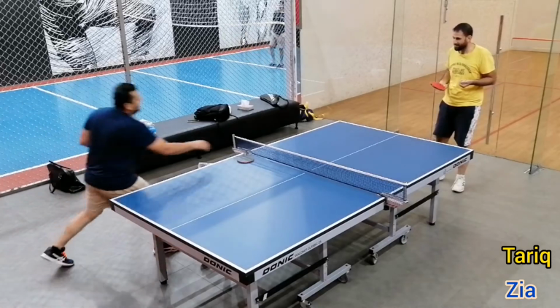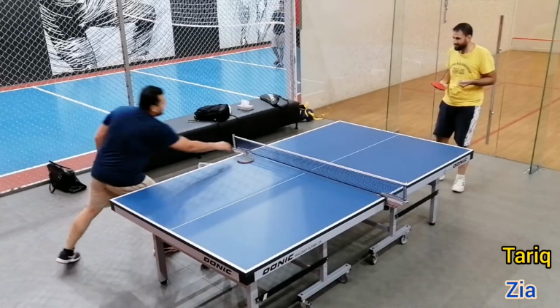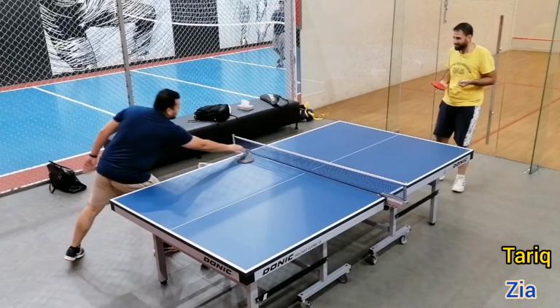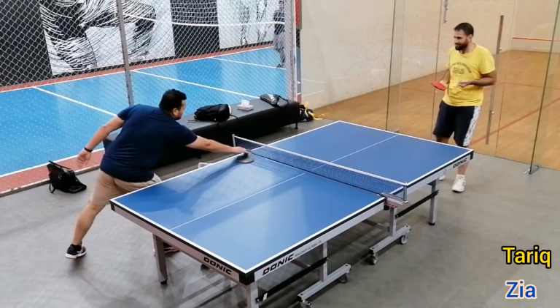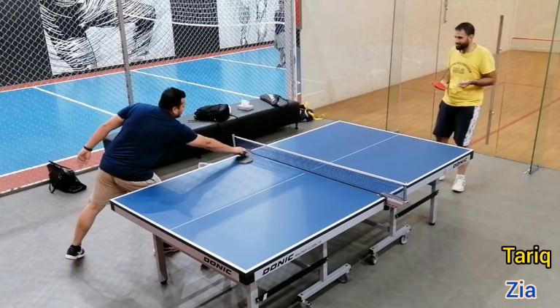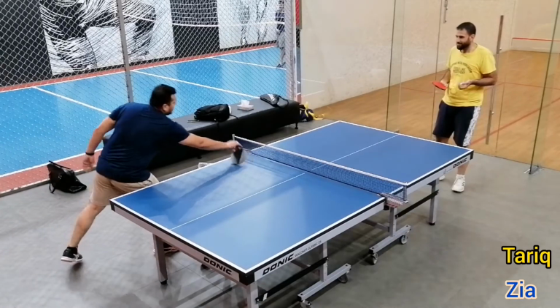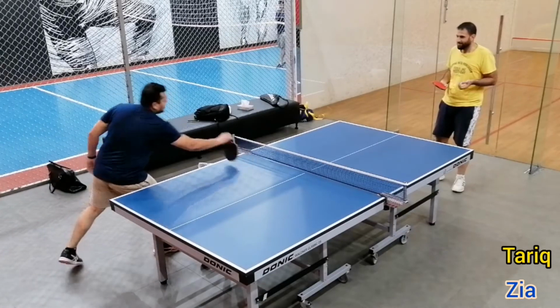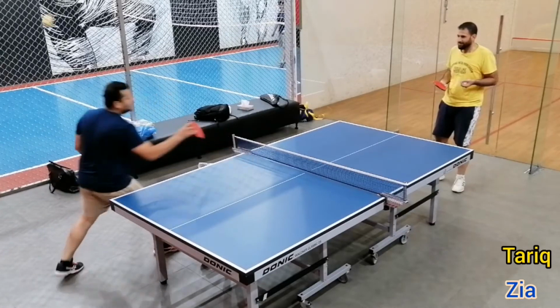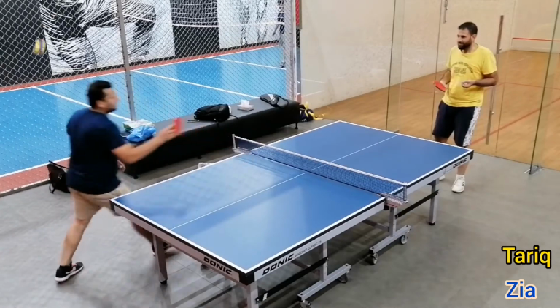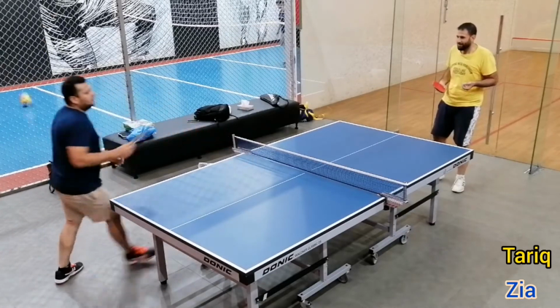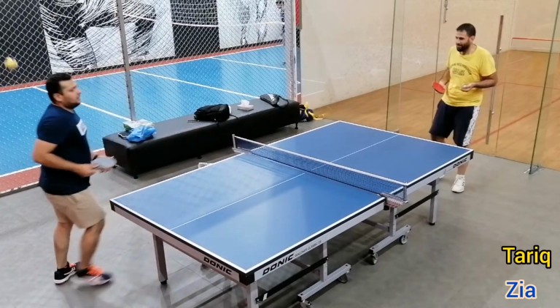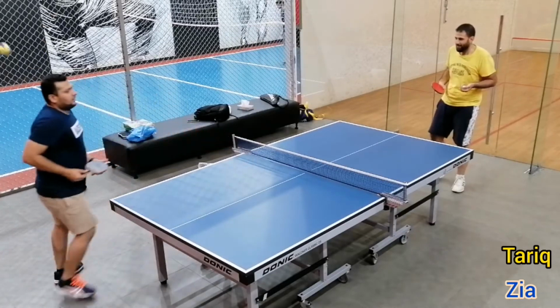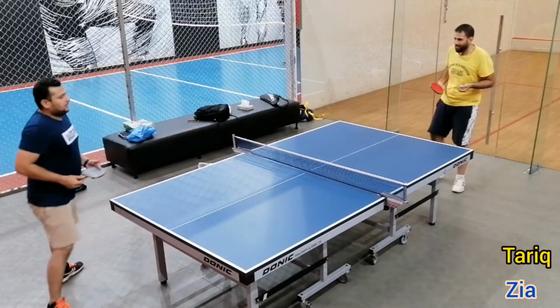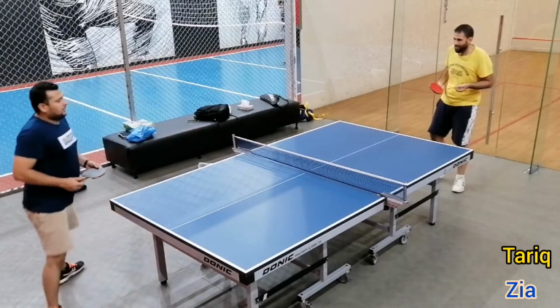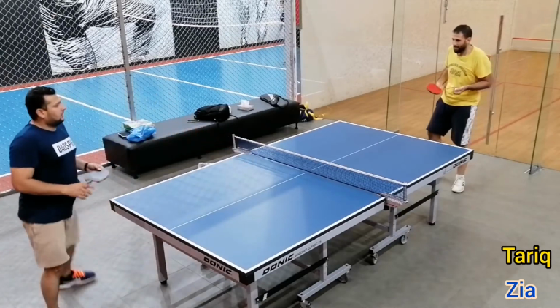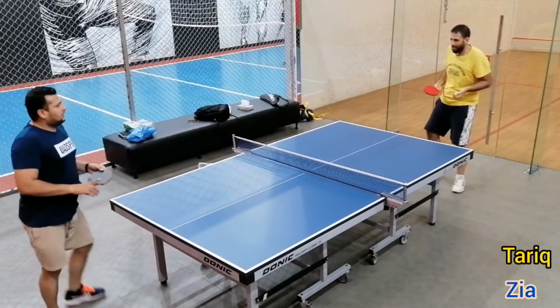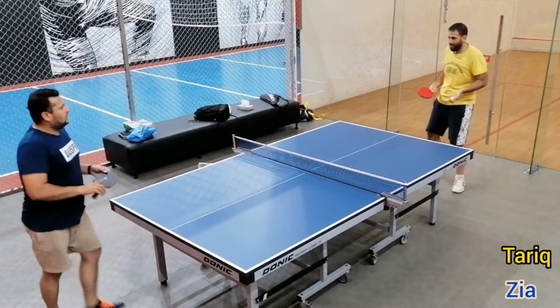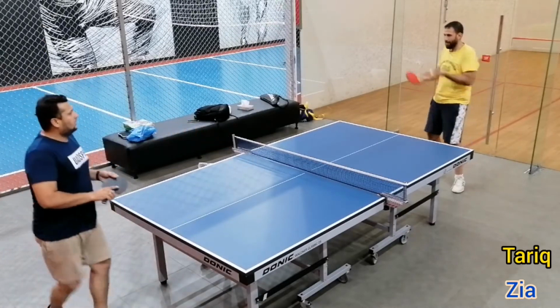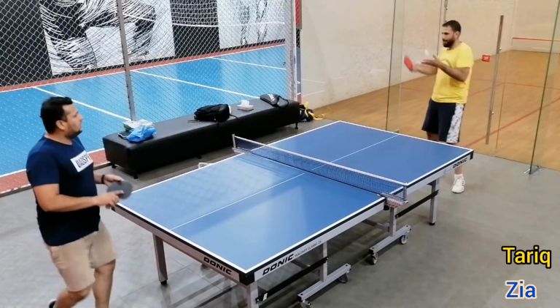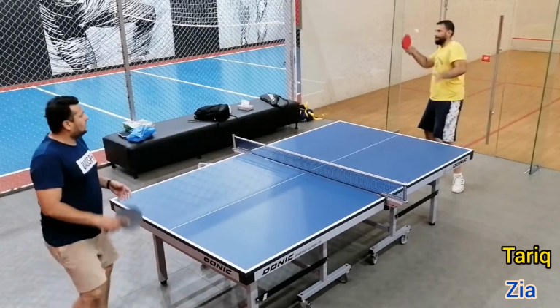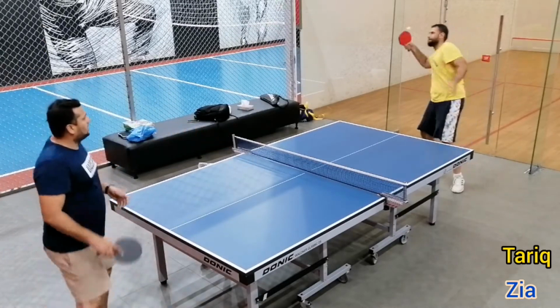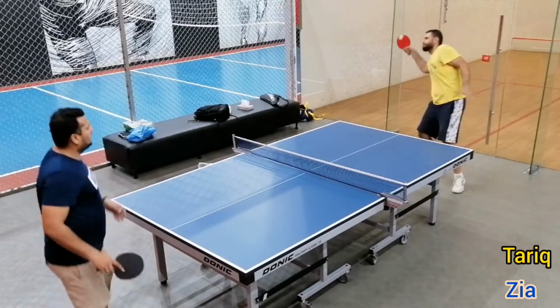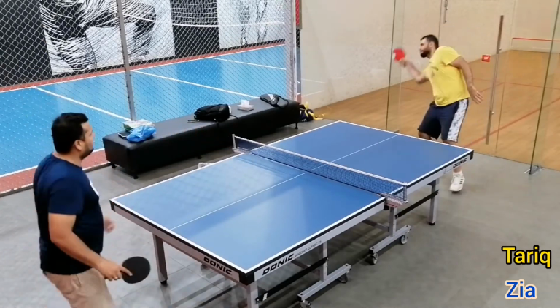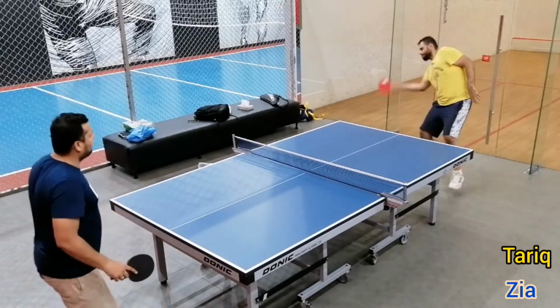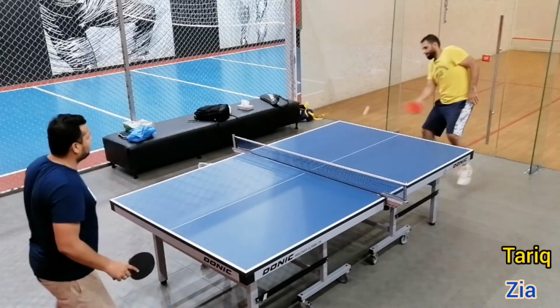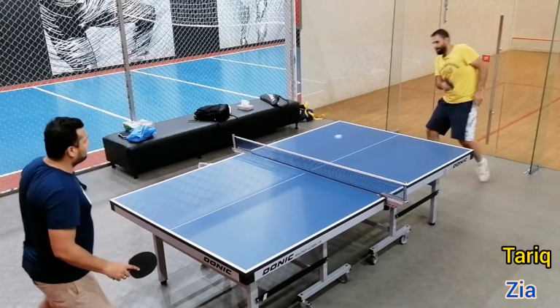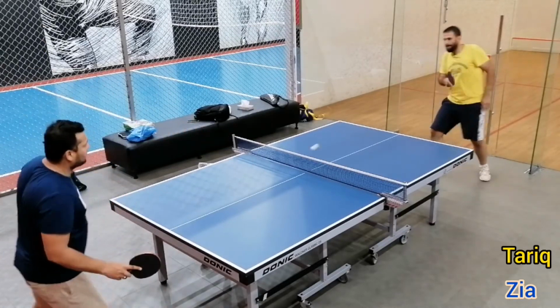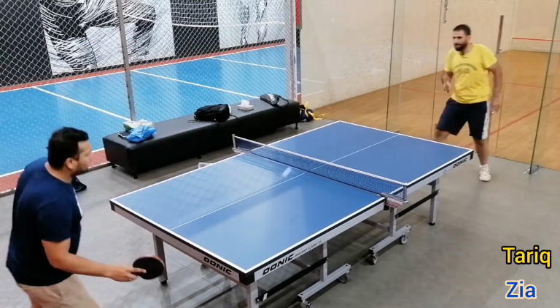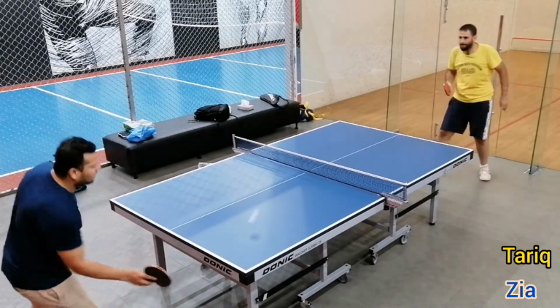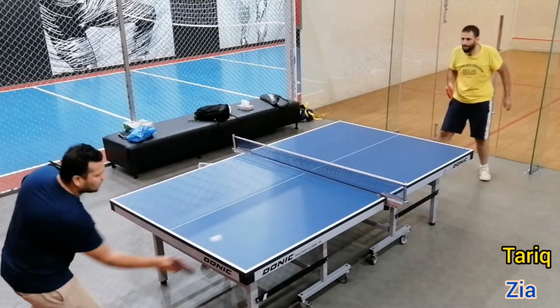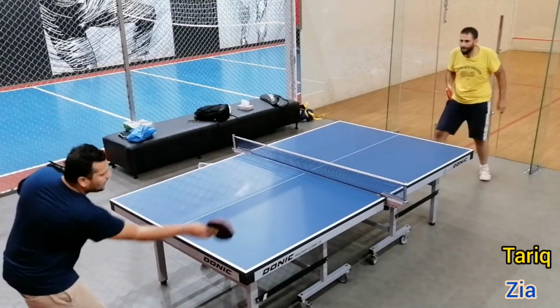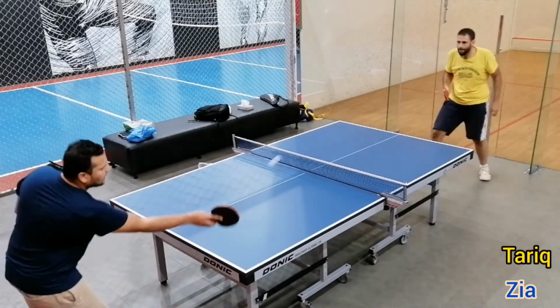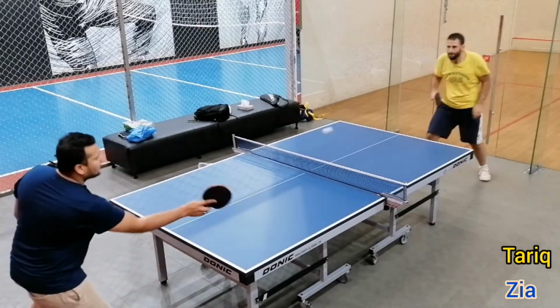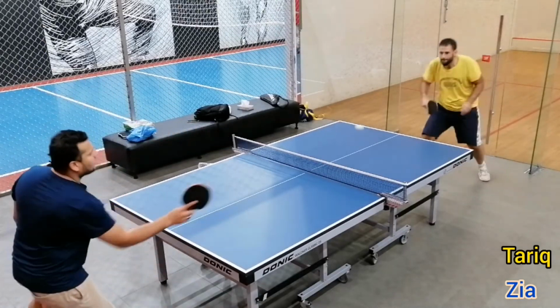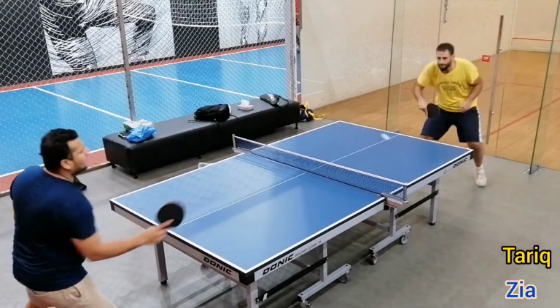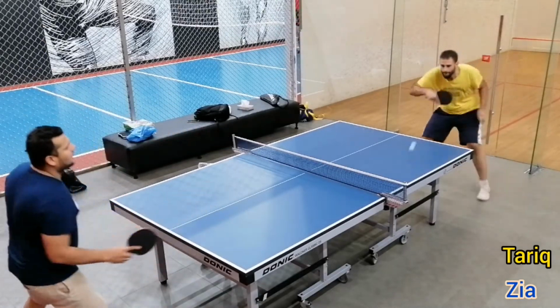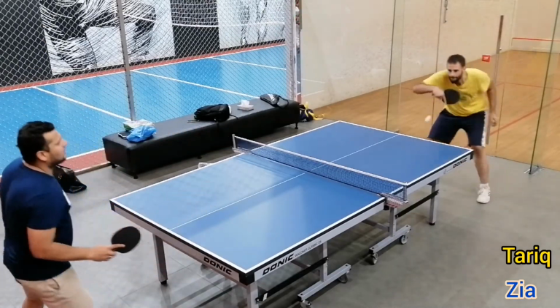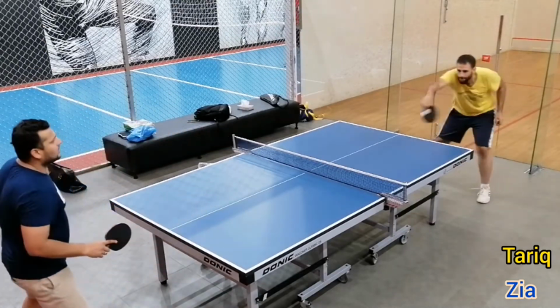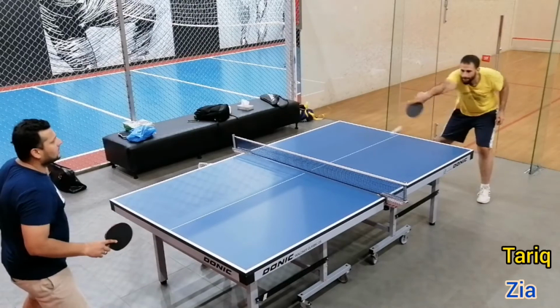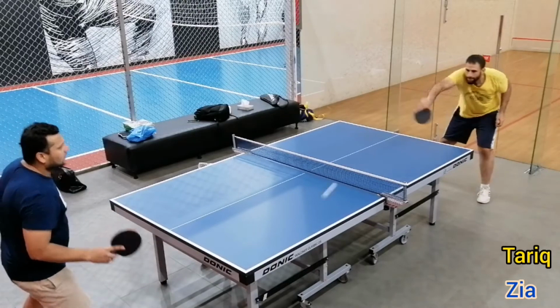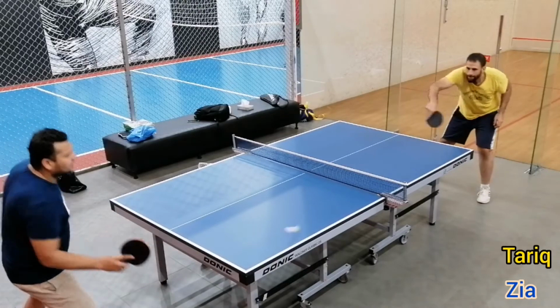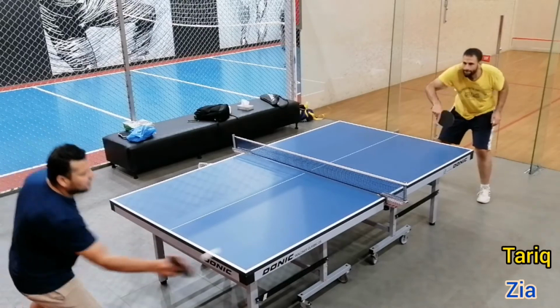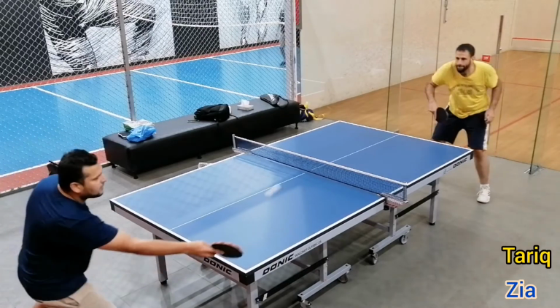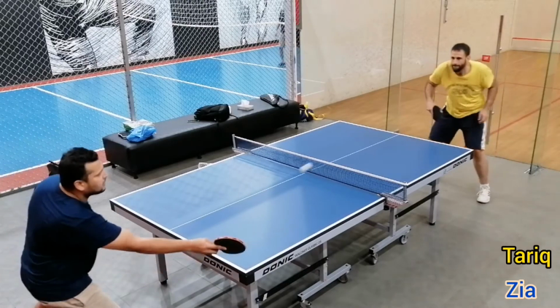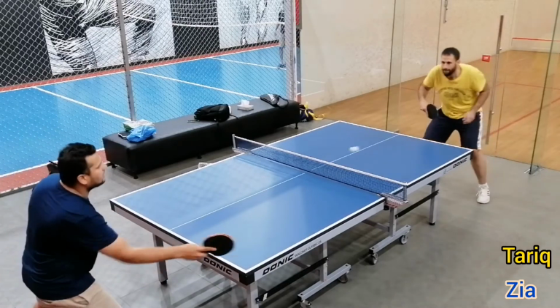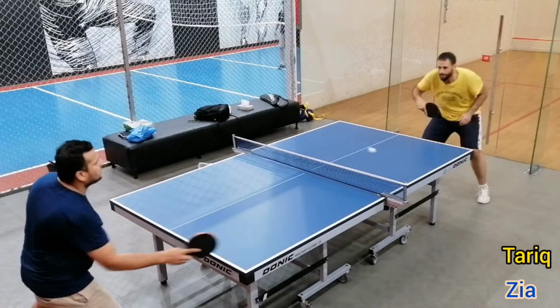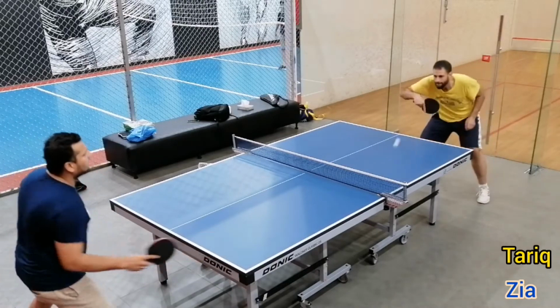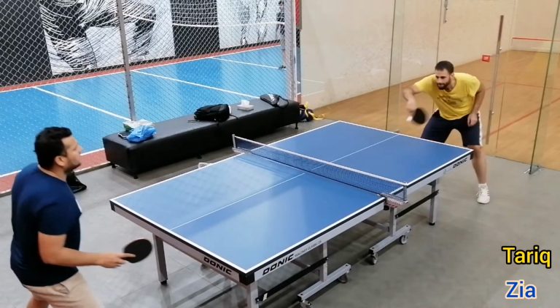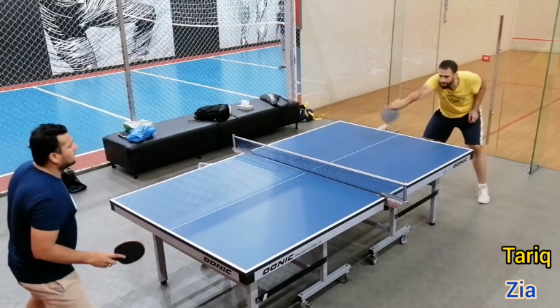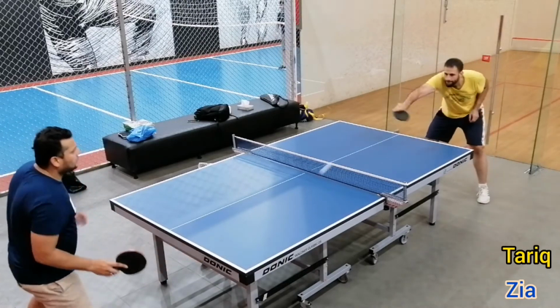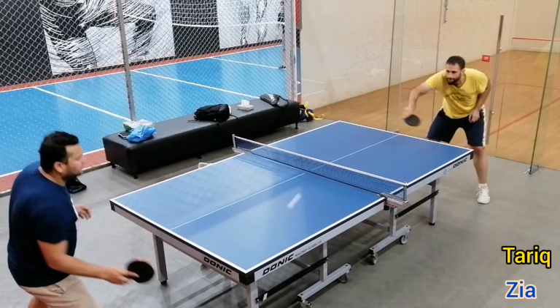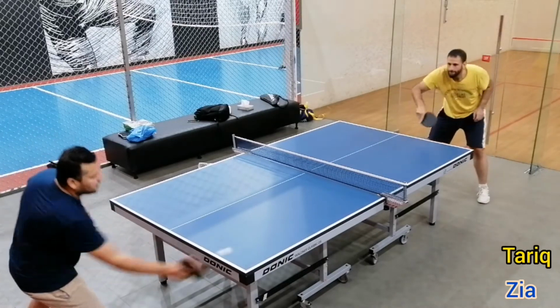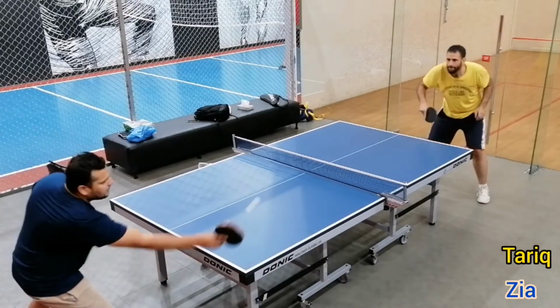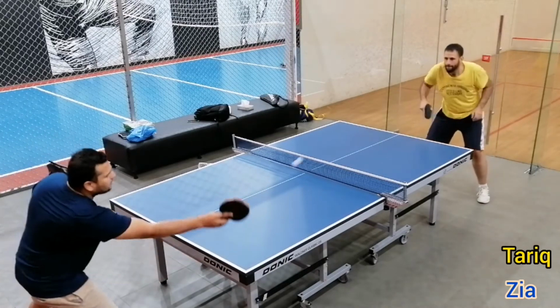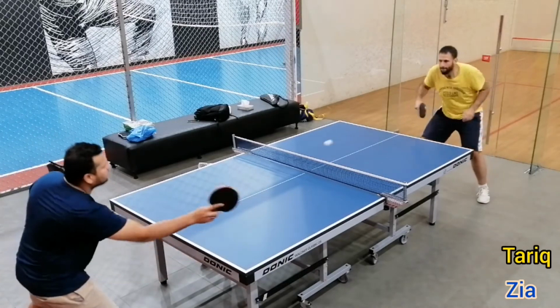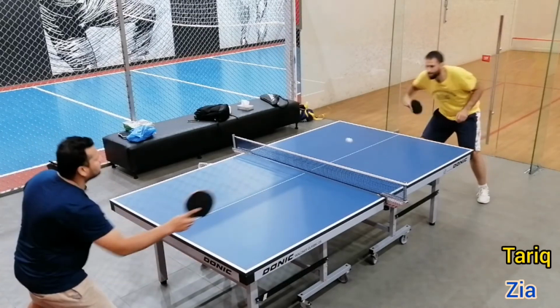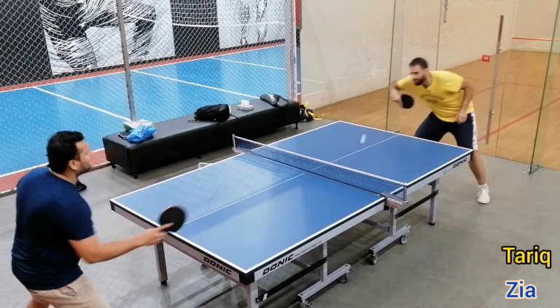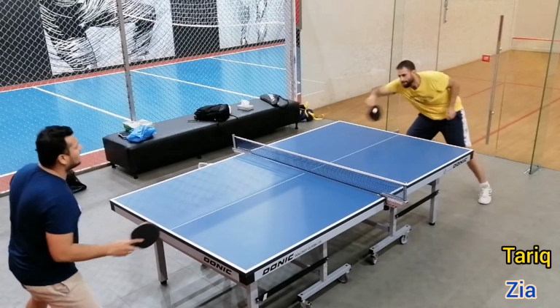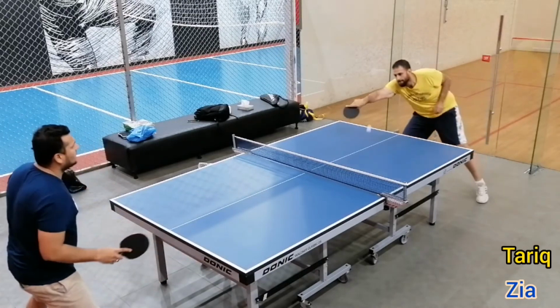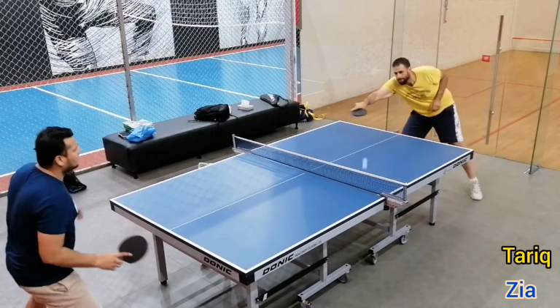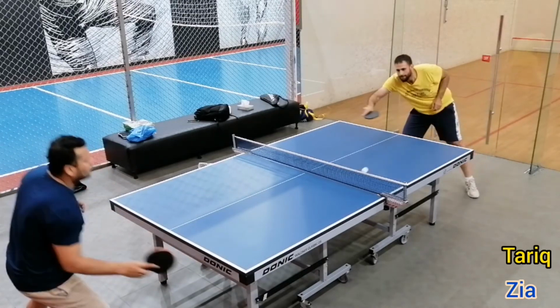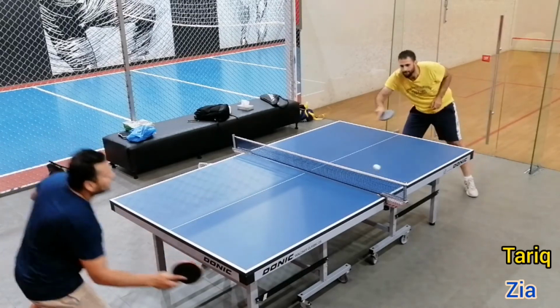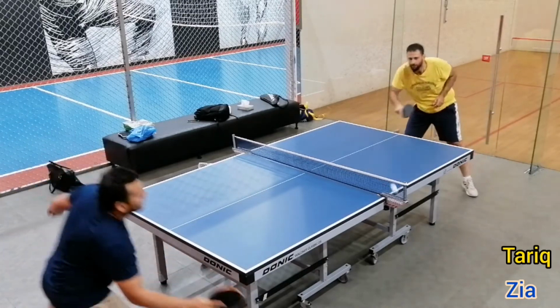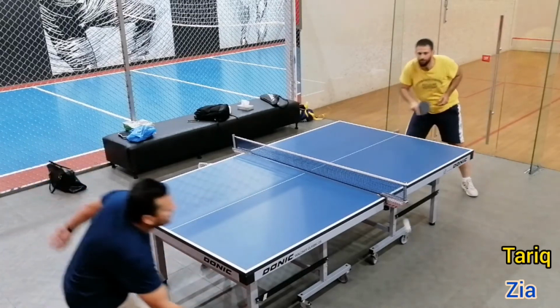Hello and welcome. This time I am bringing you the complete match of table tennis between me and Parikh.